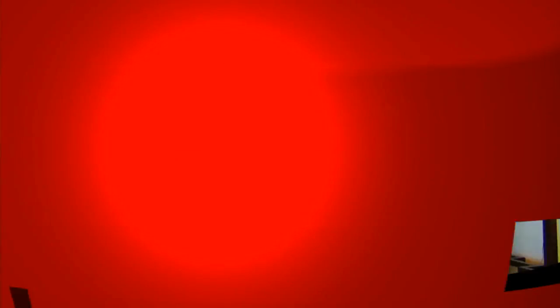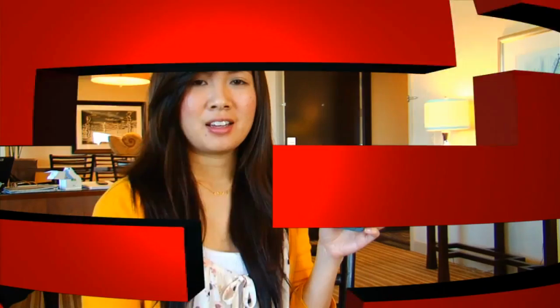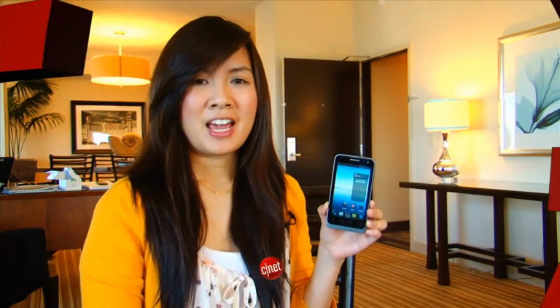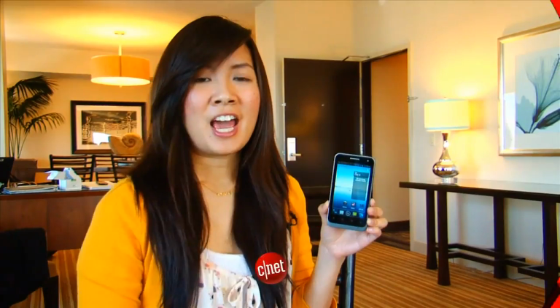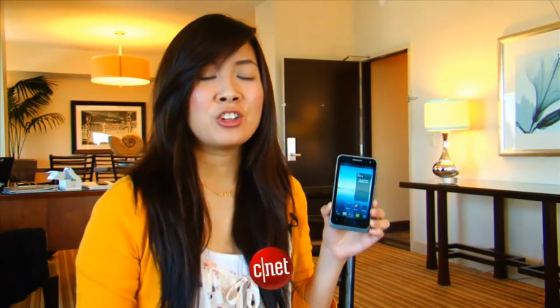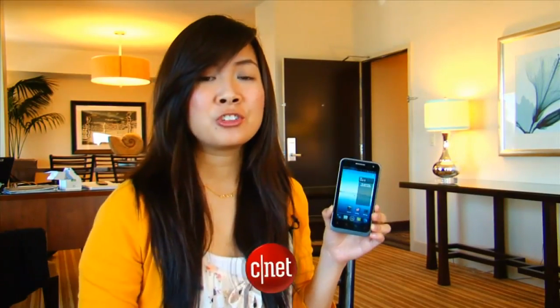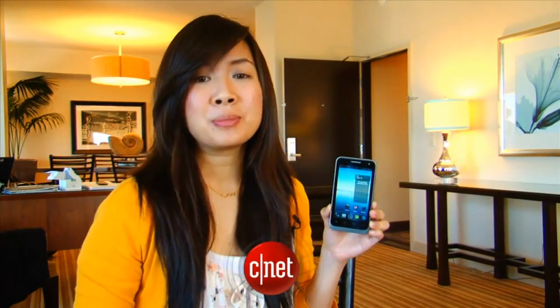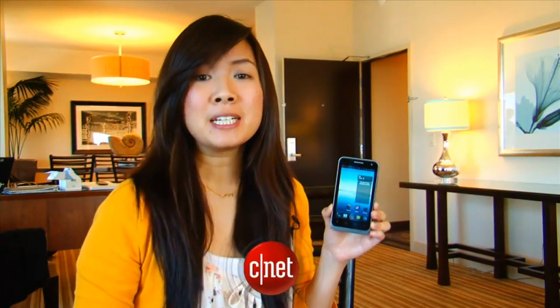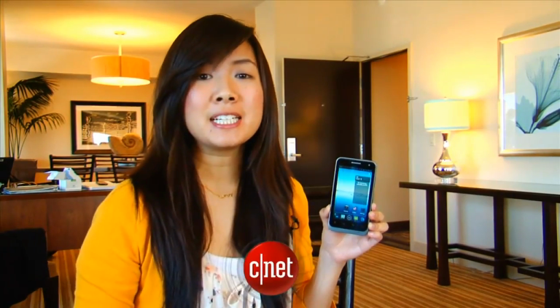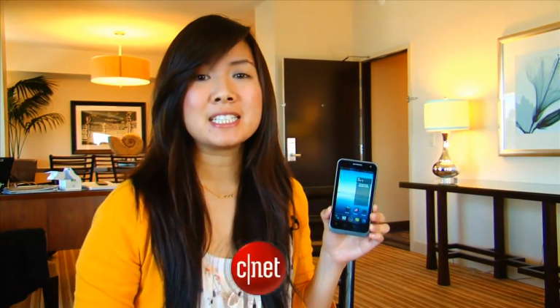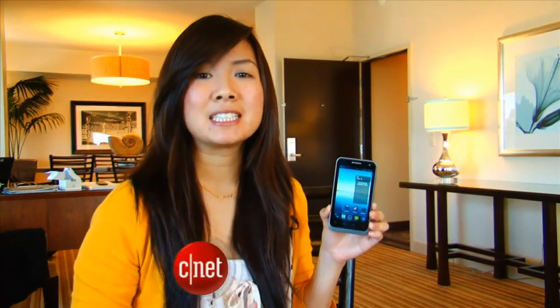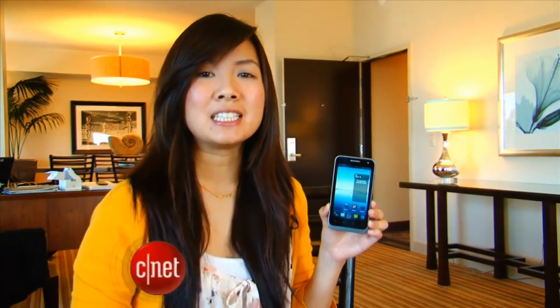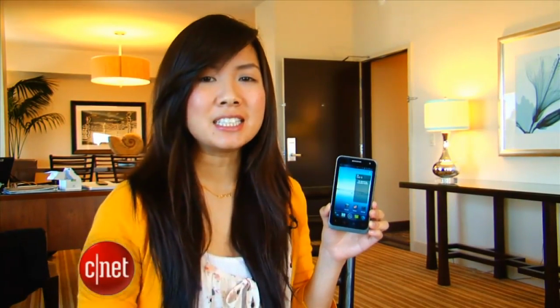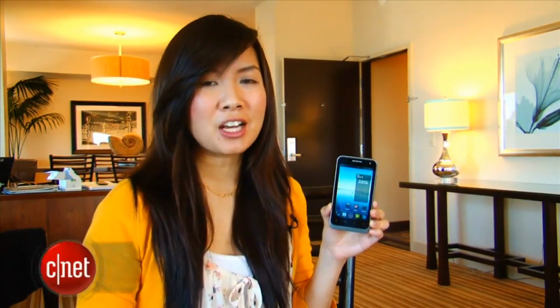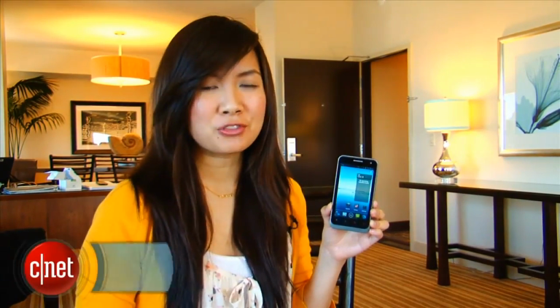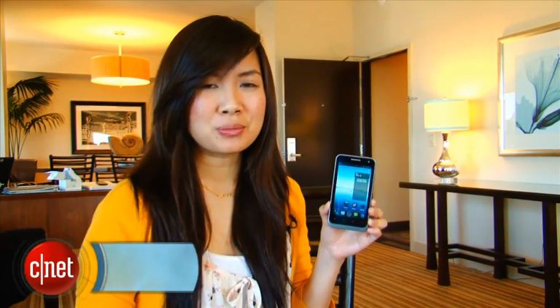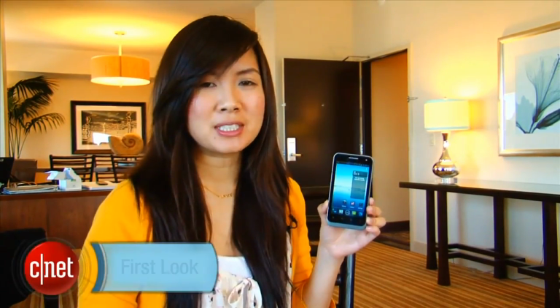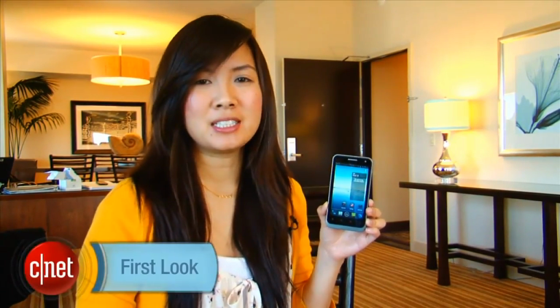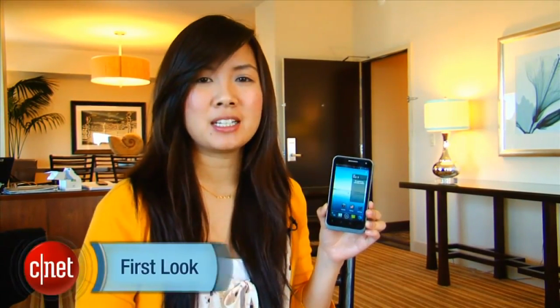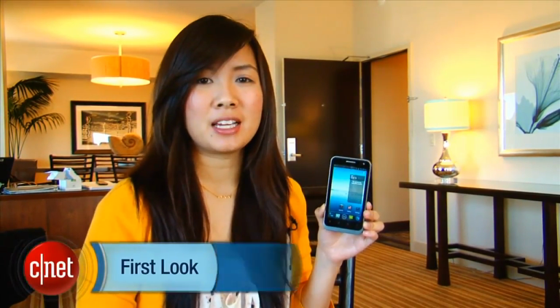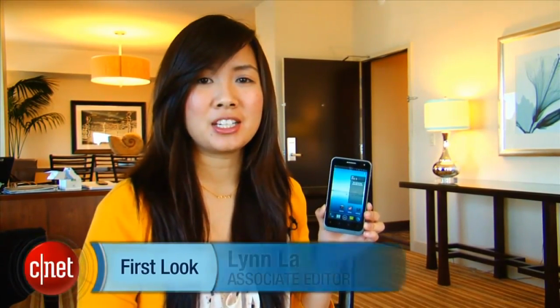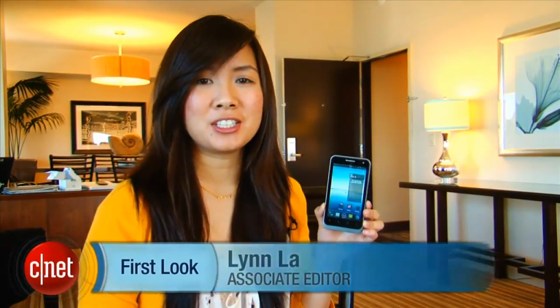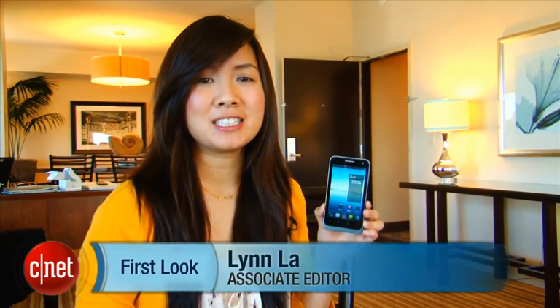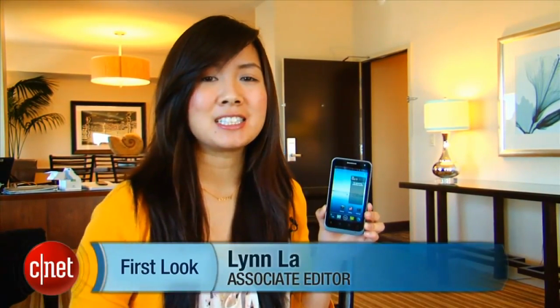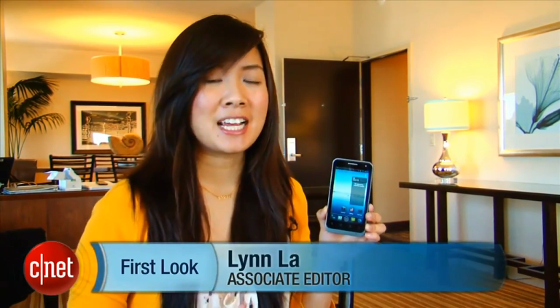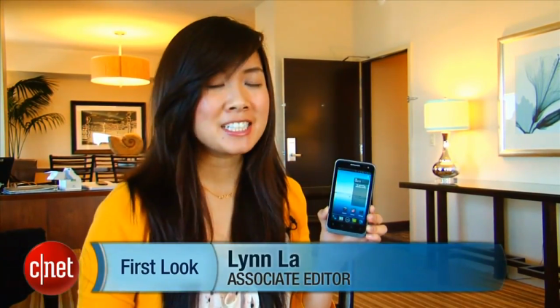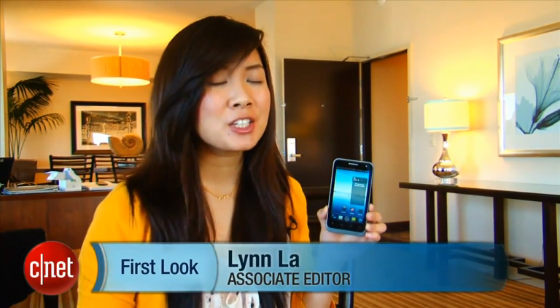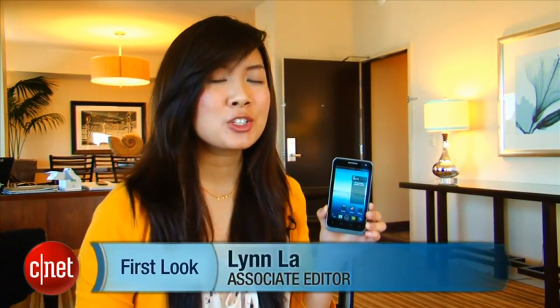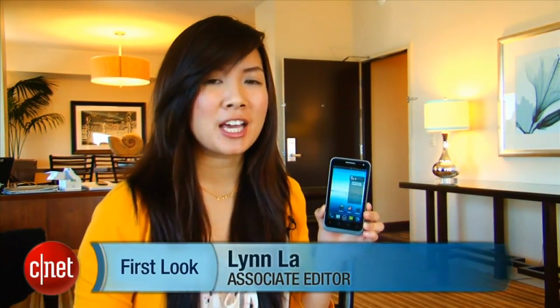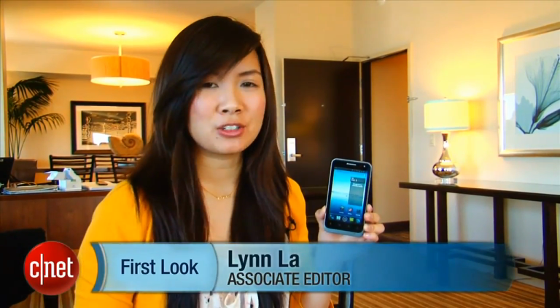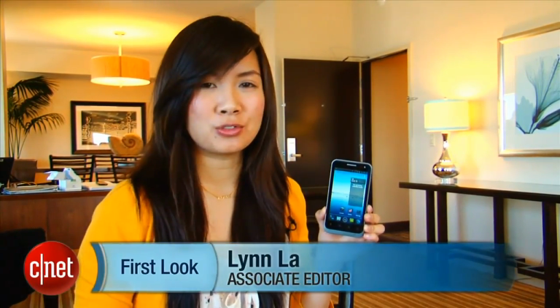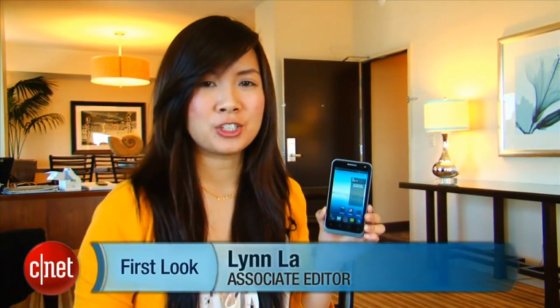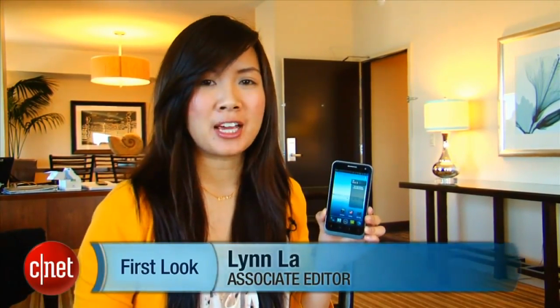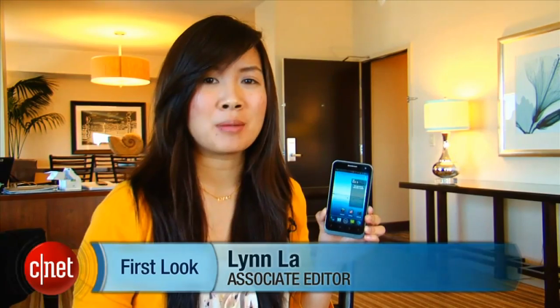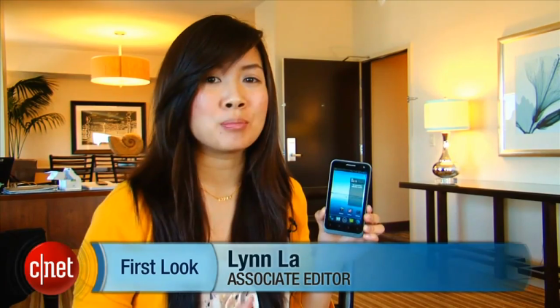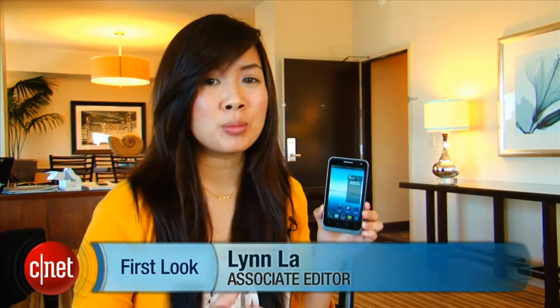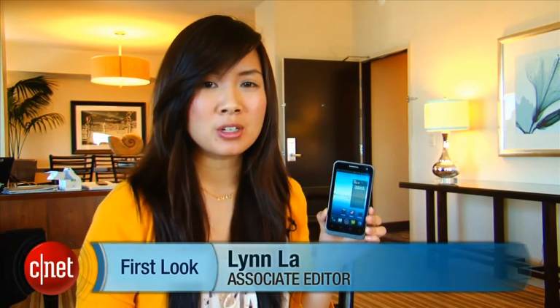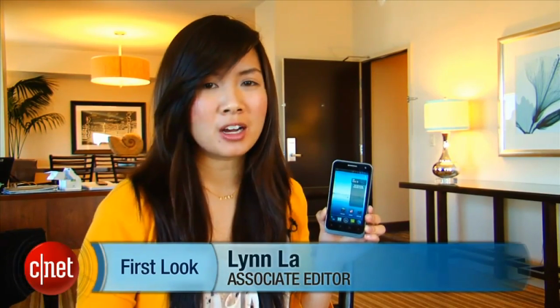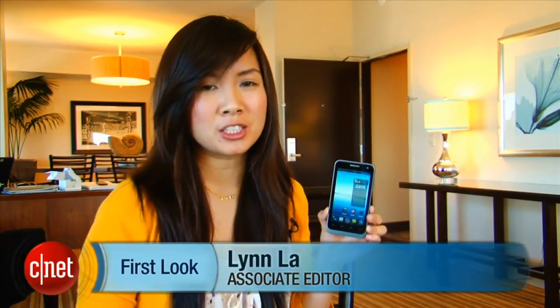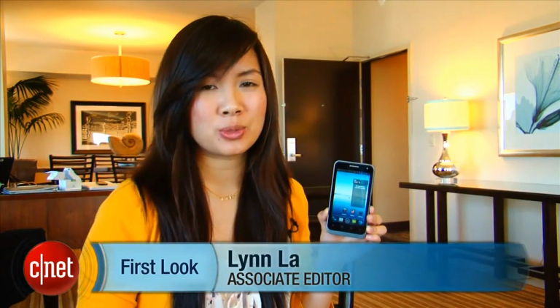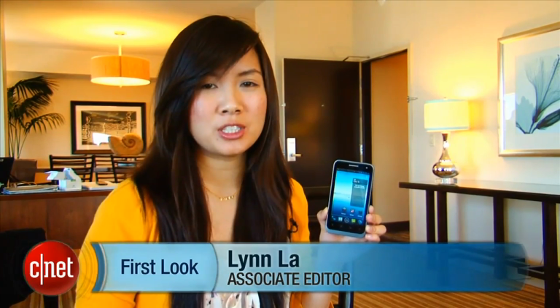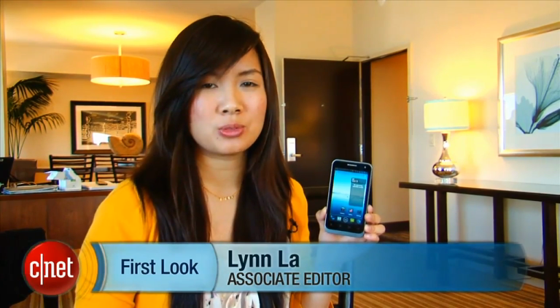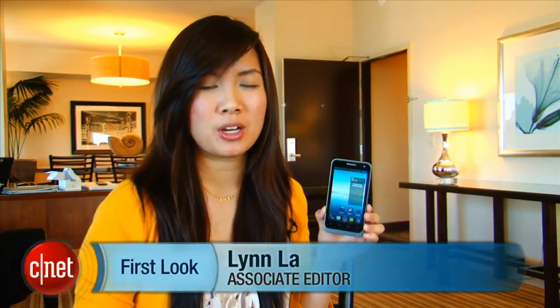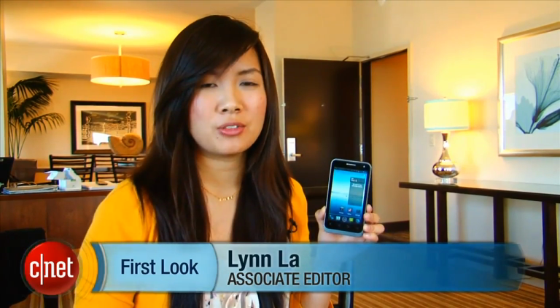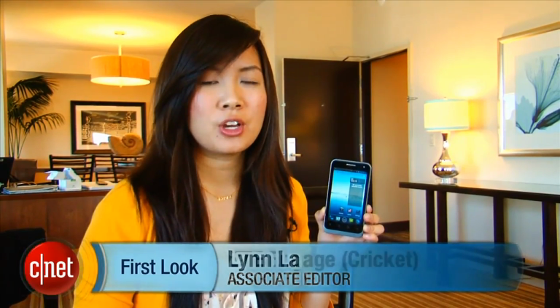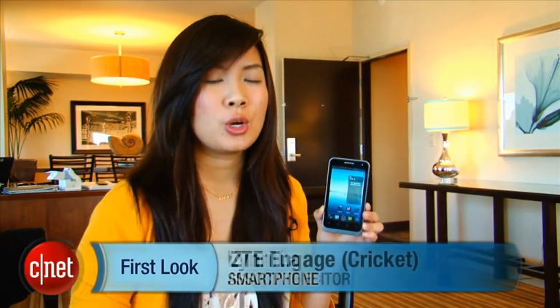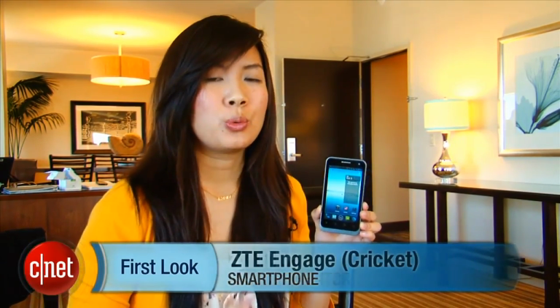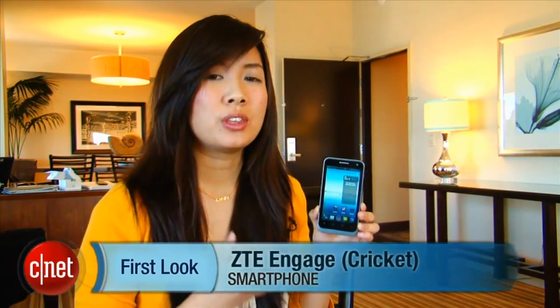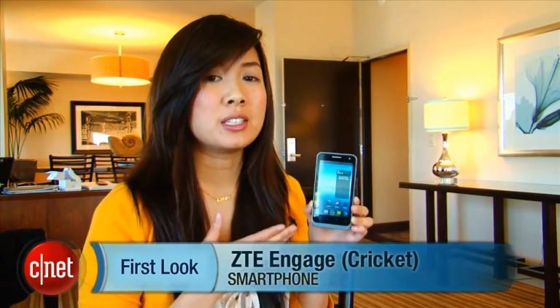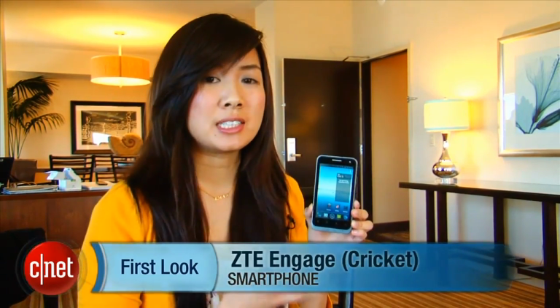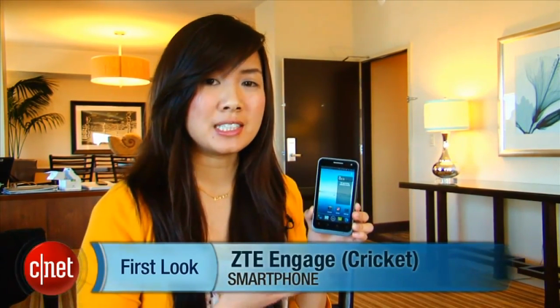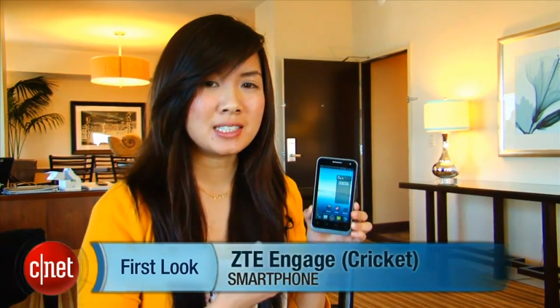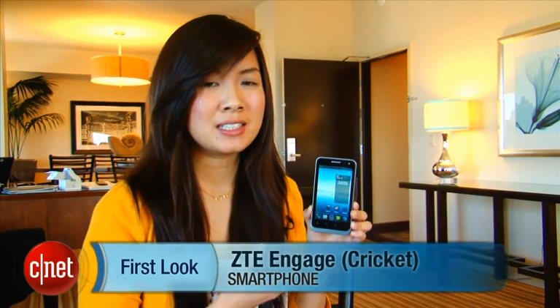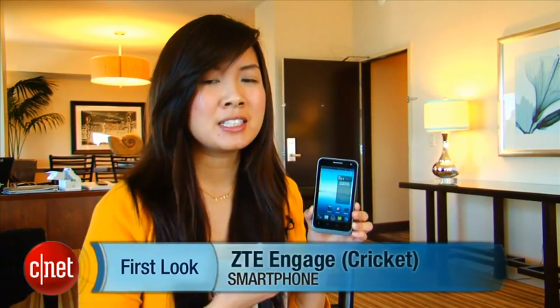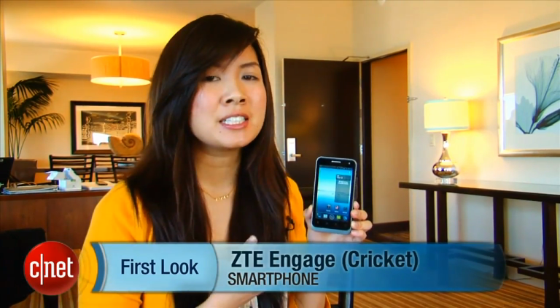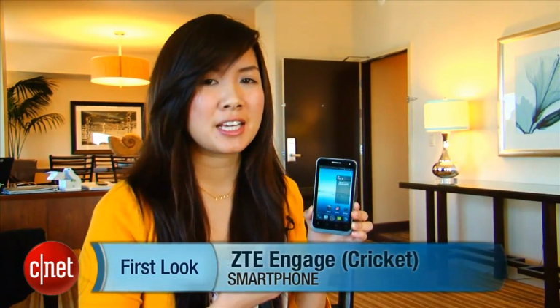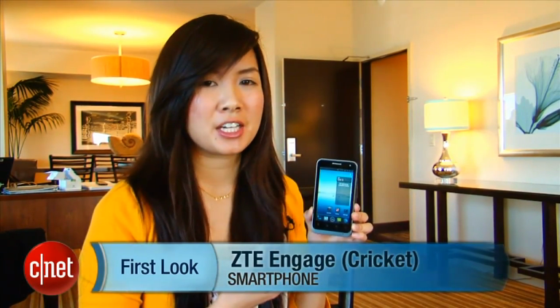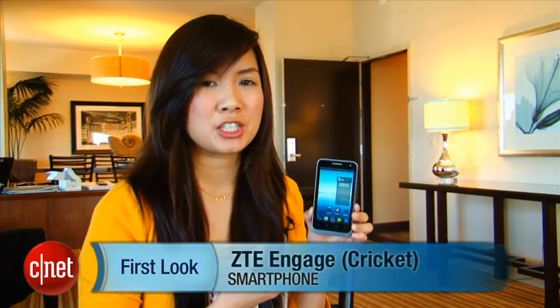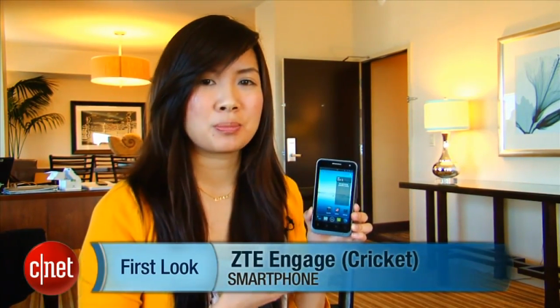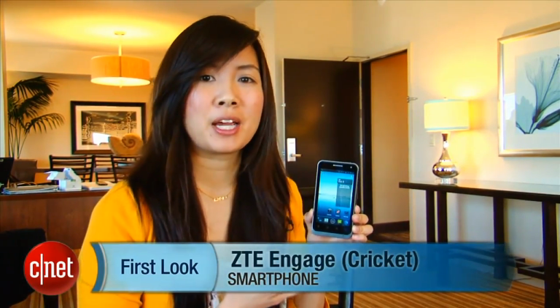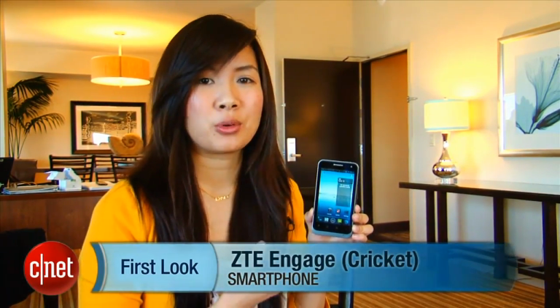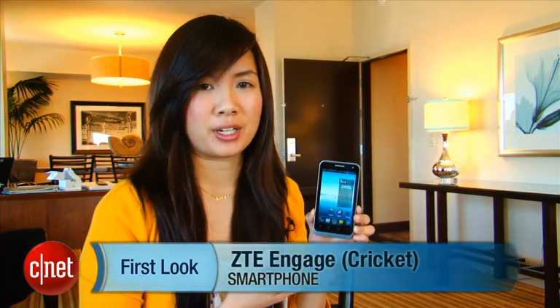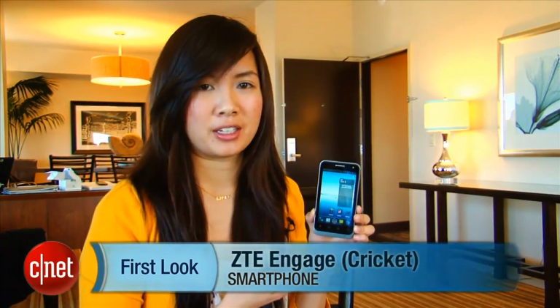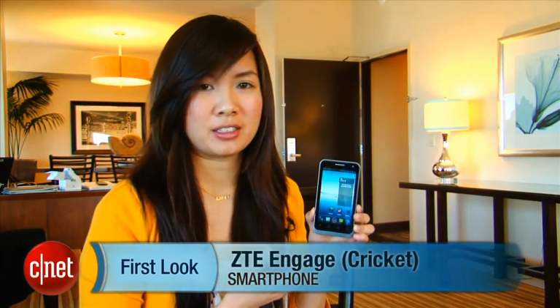Hello everybody, it's Lynn Law from CNET here in San Diego, California at MobileCon 2012 with the ZTE Engage by Cricket.